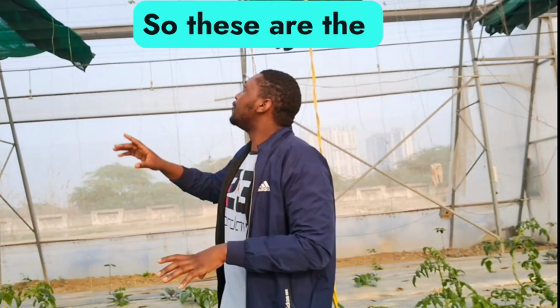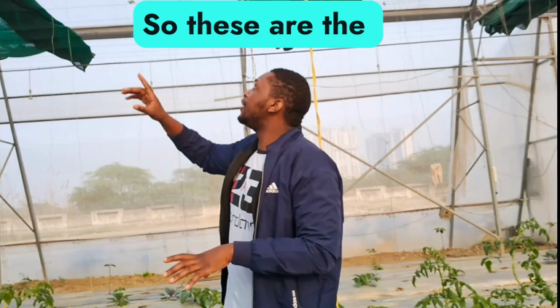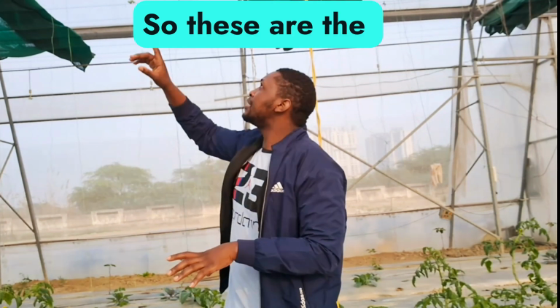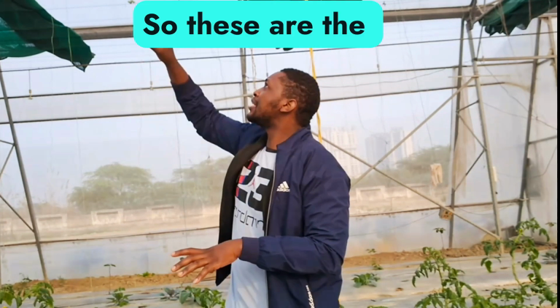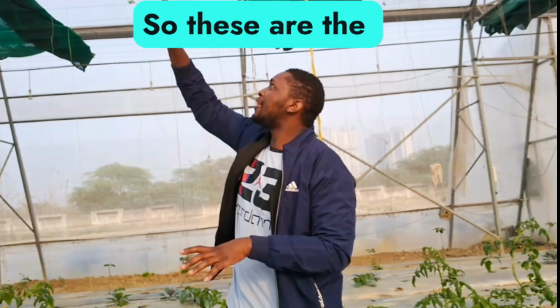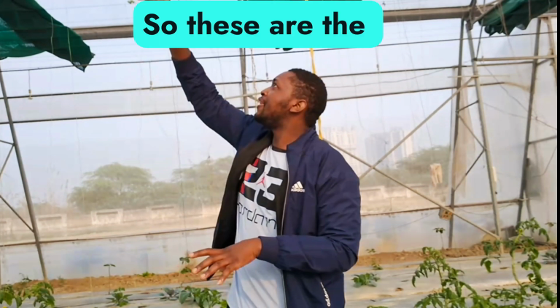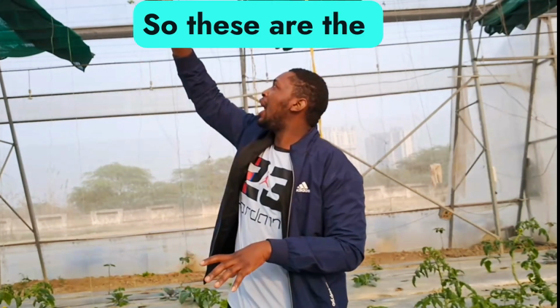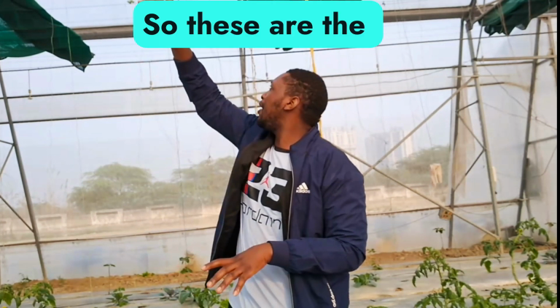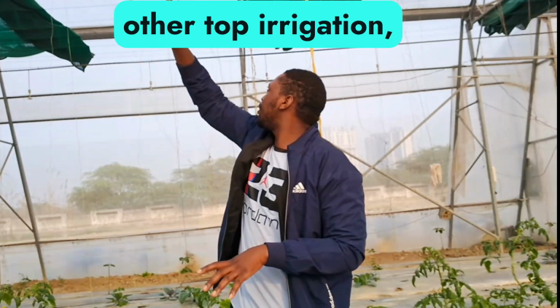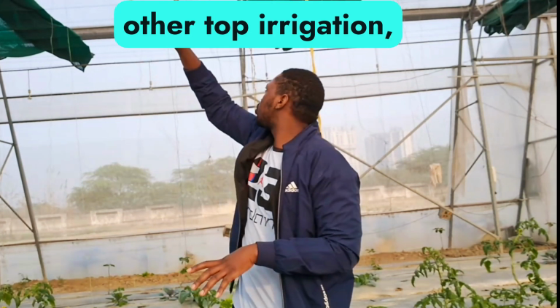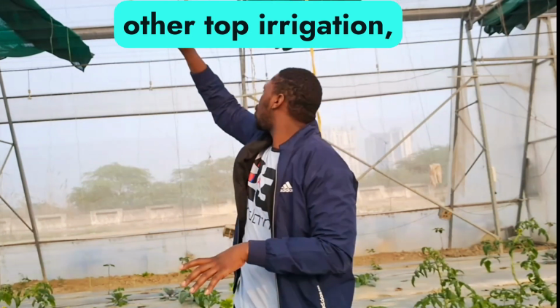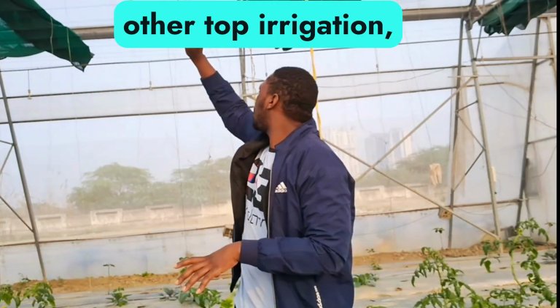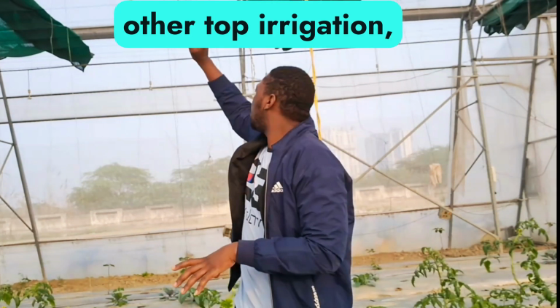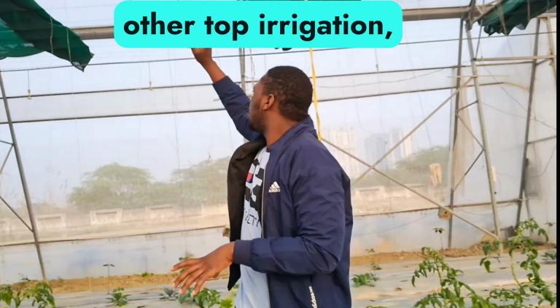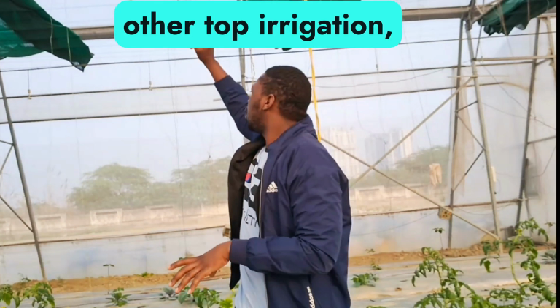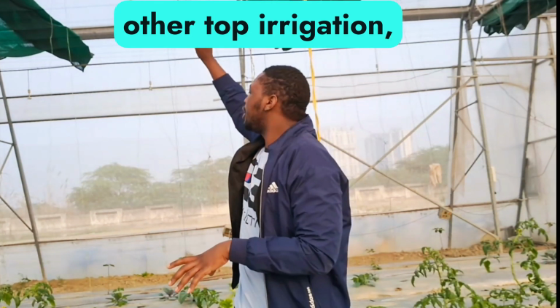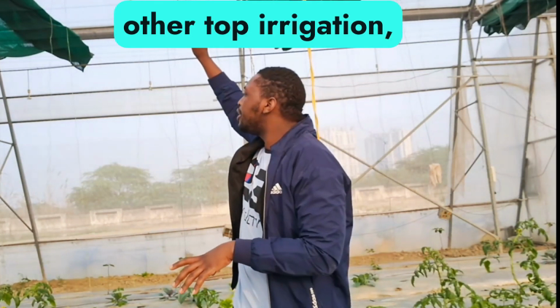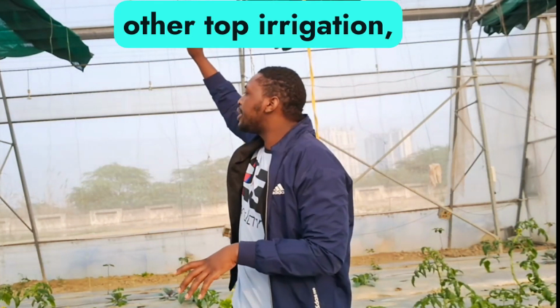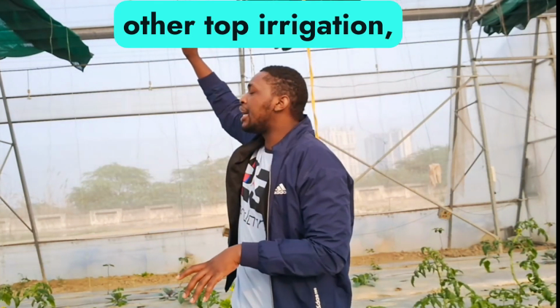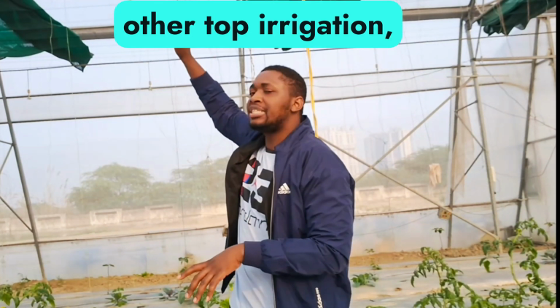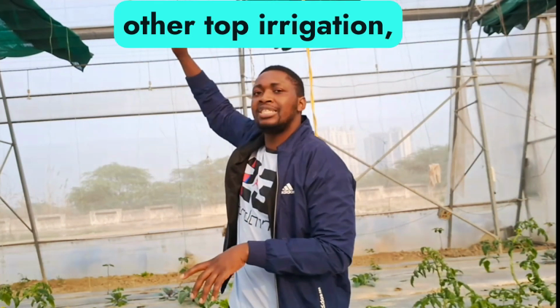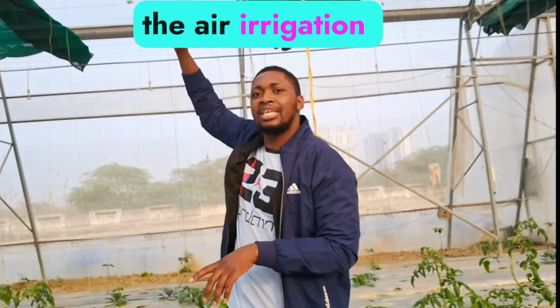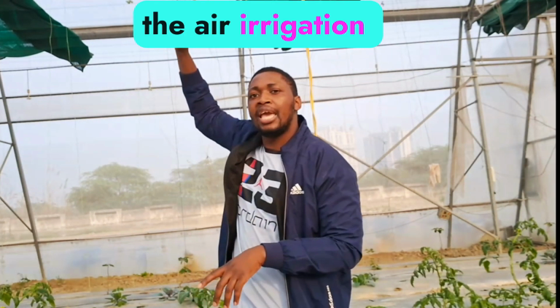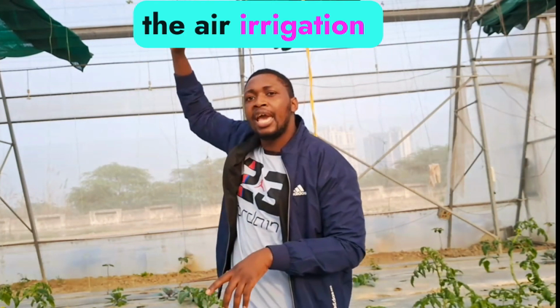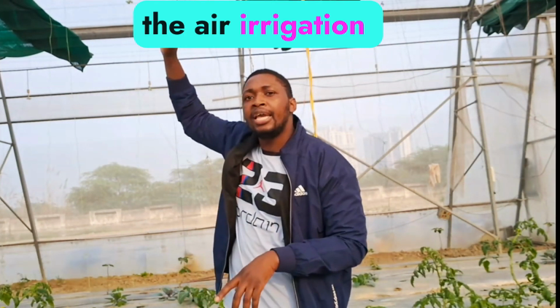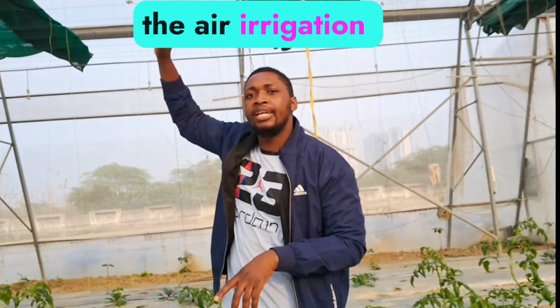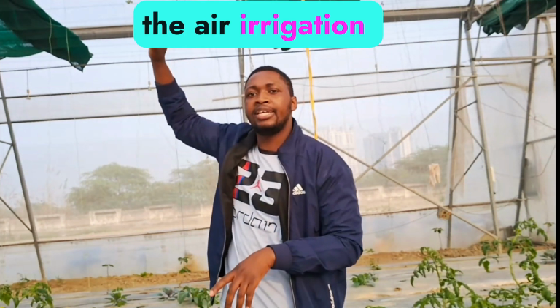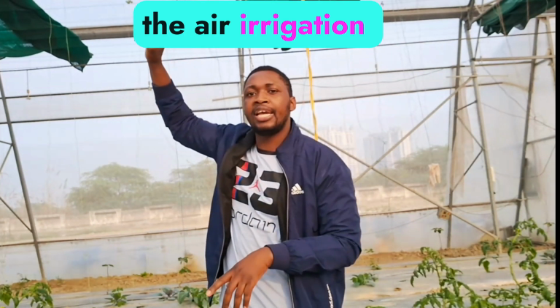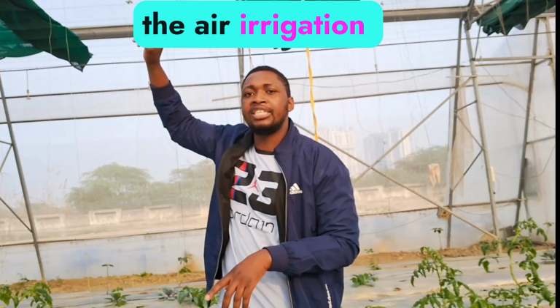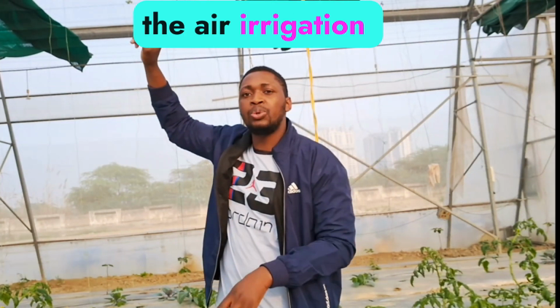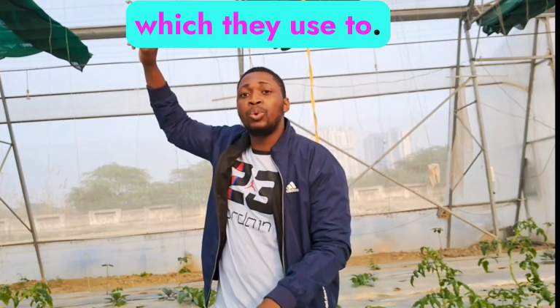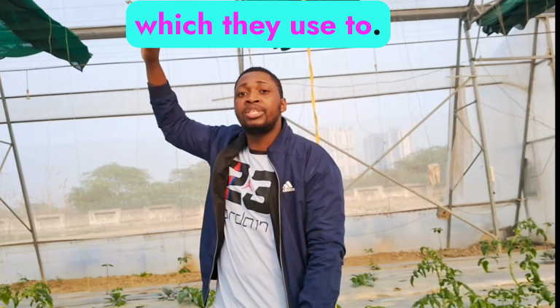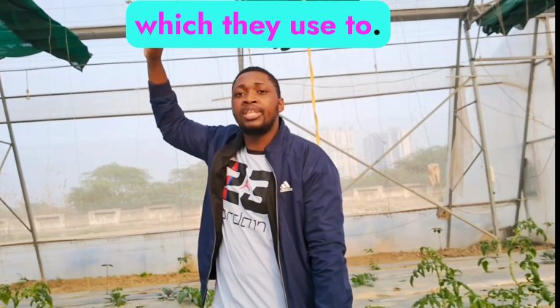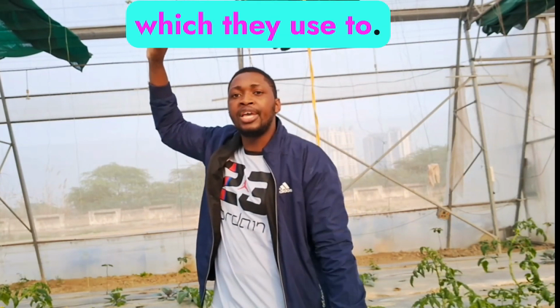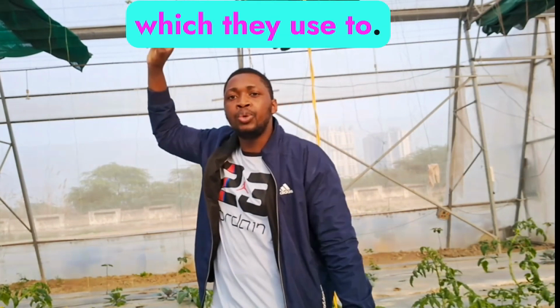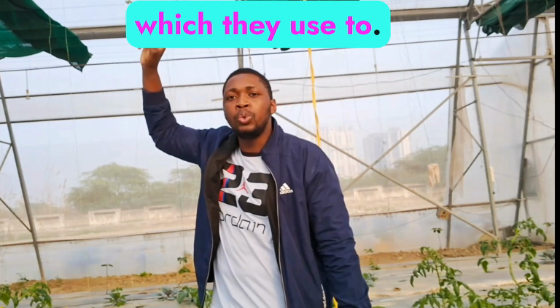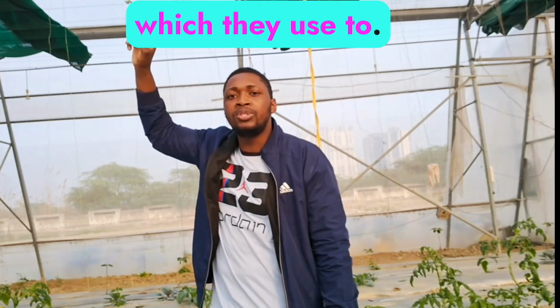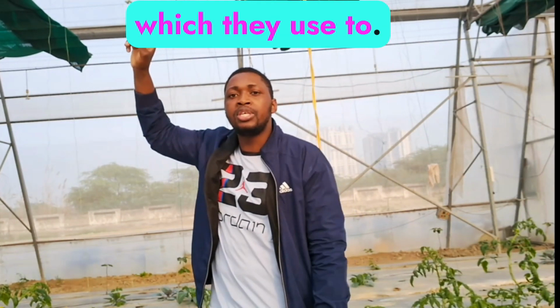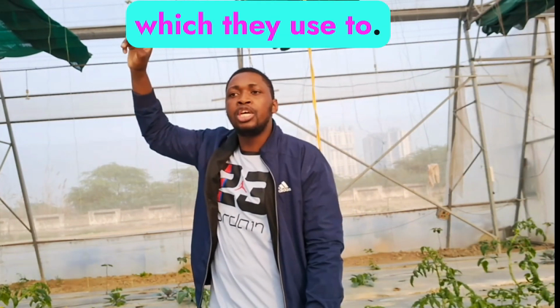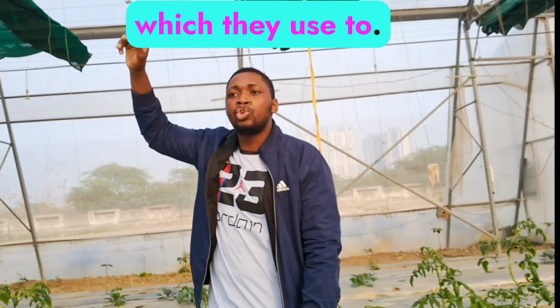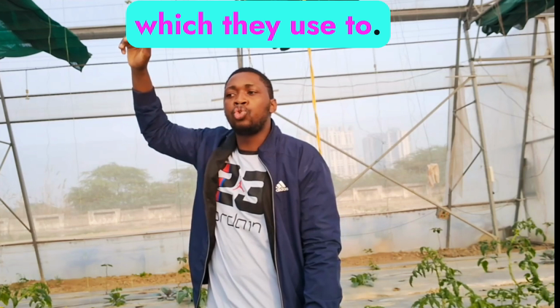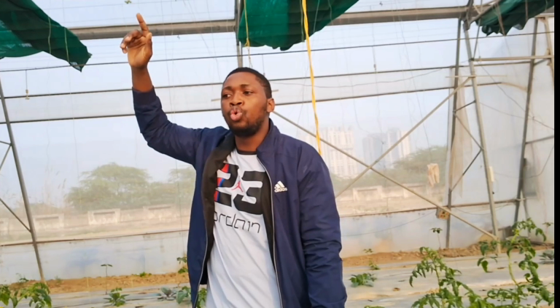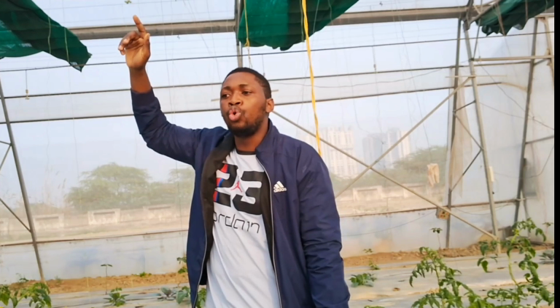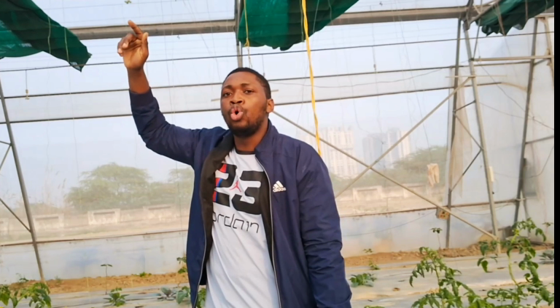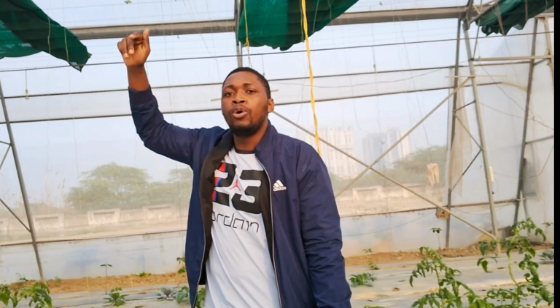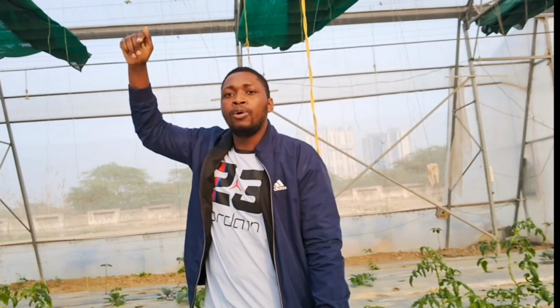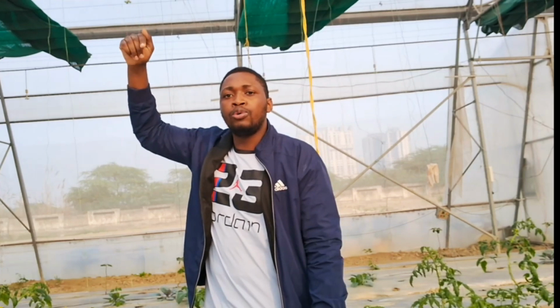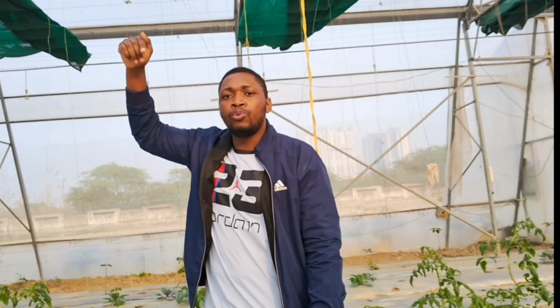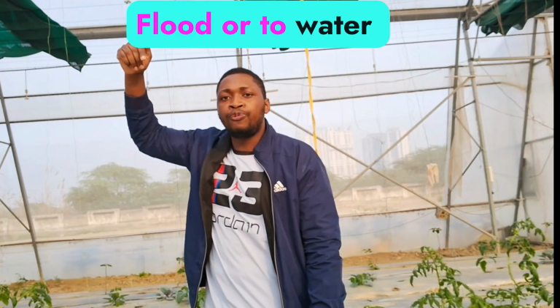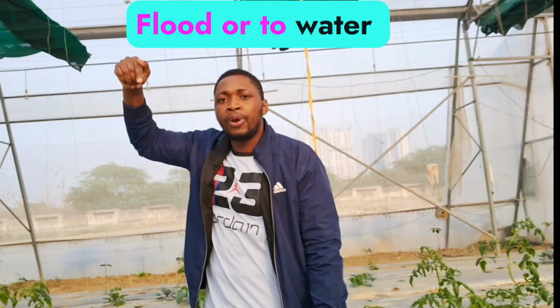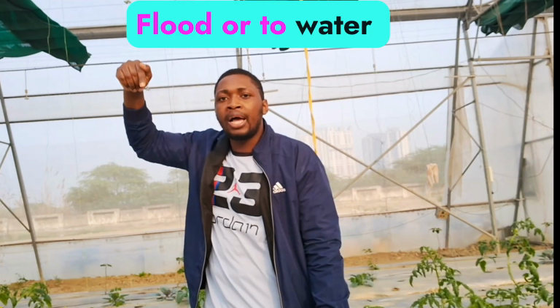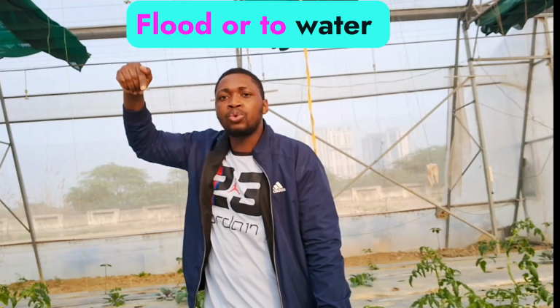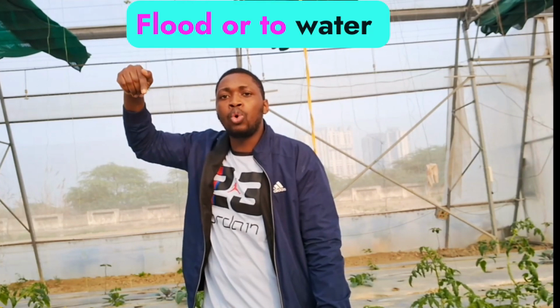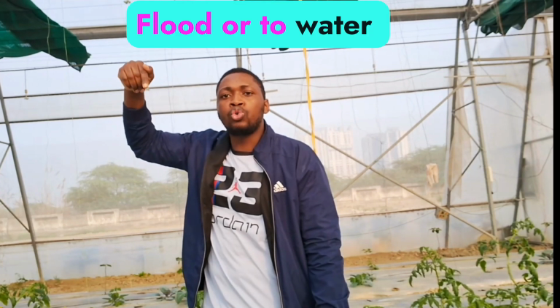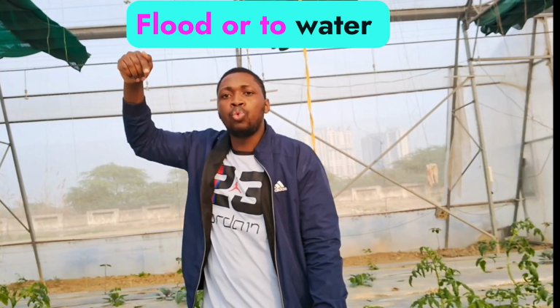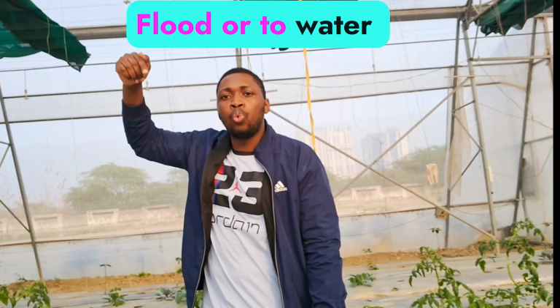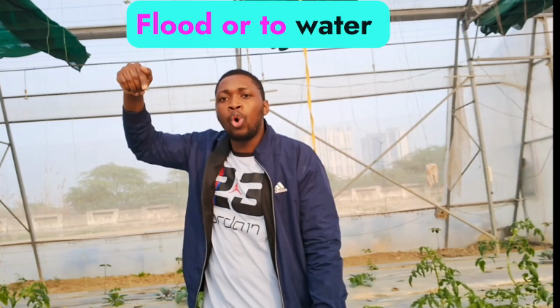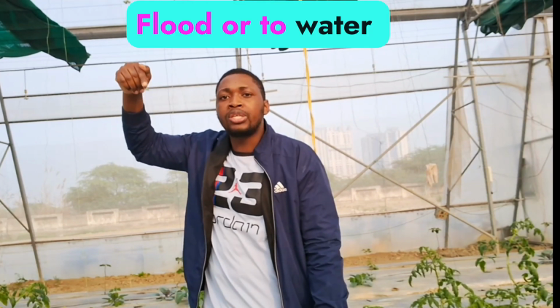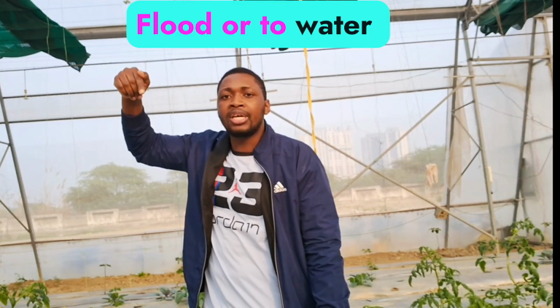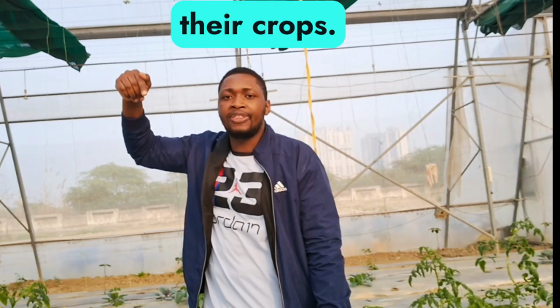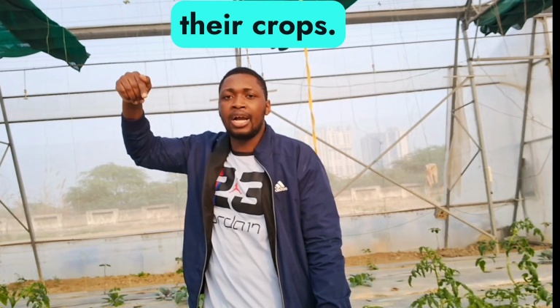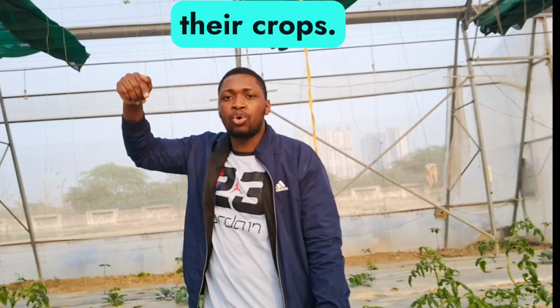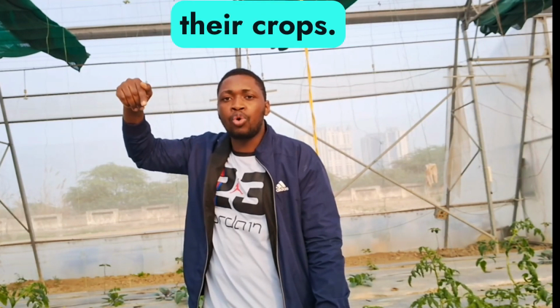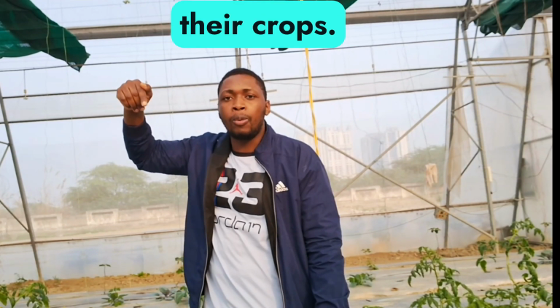These are the overhead air irrigation systems which they use to water their crops.